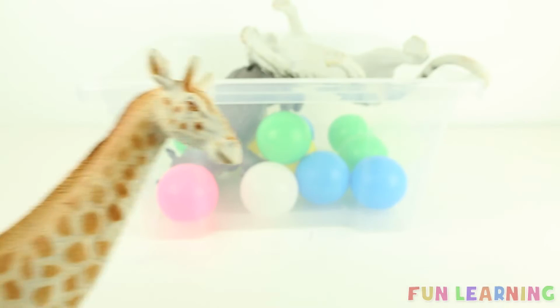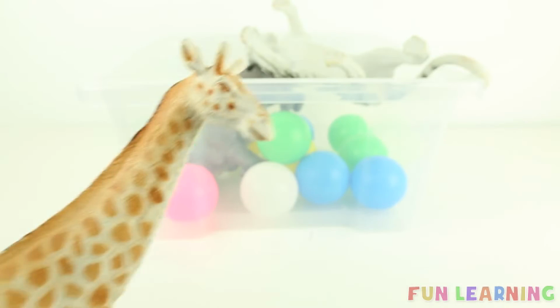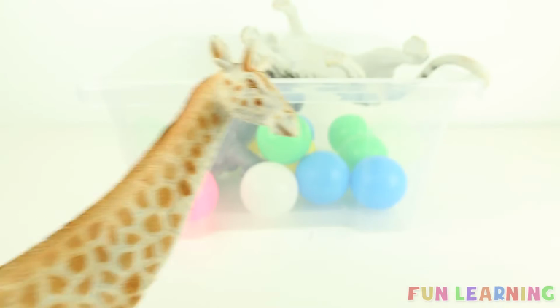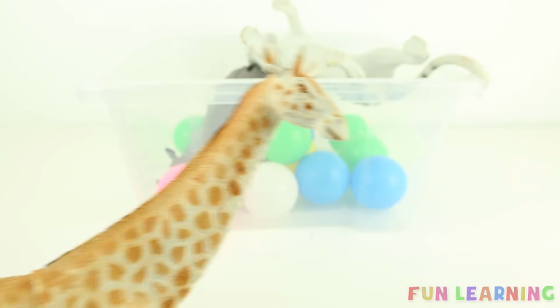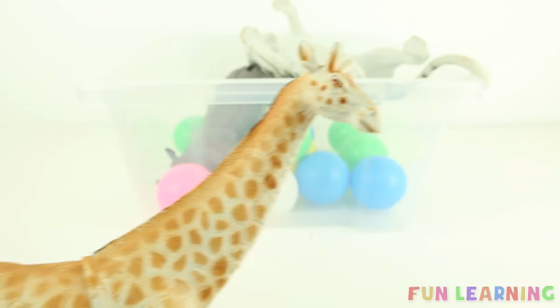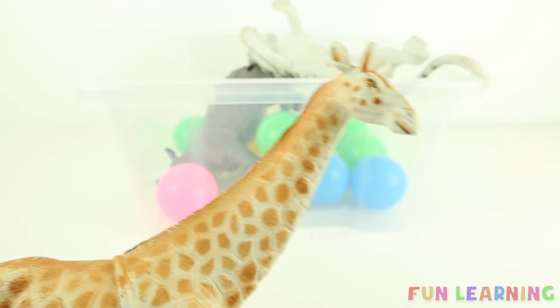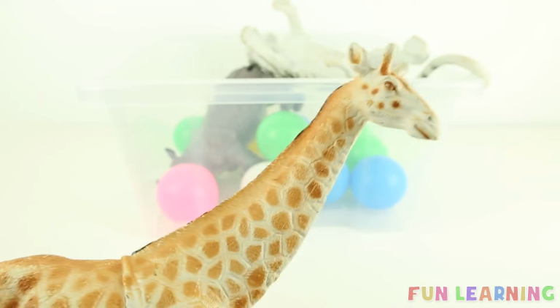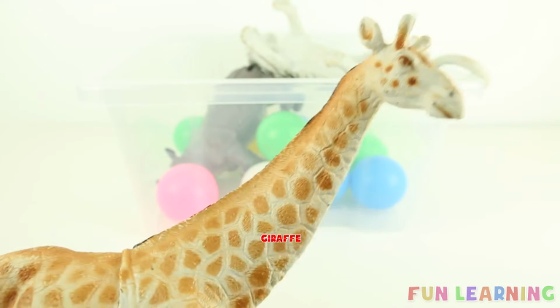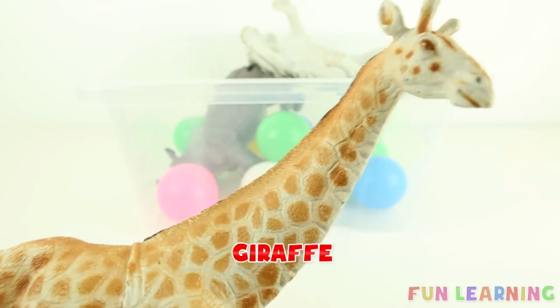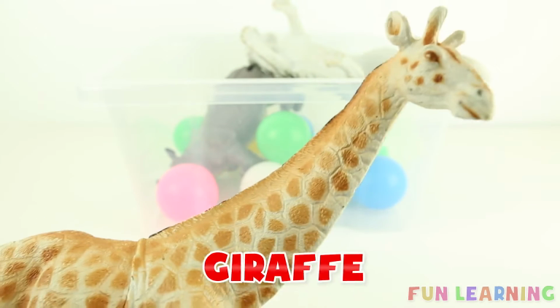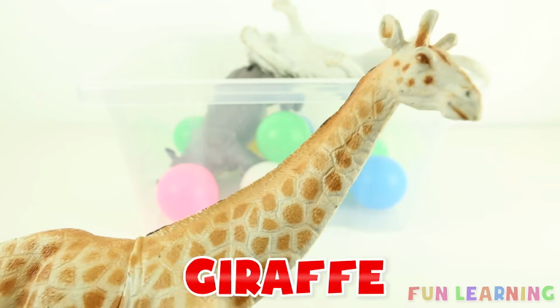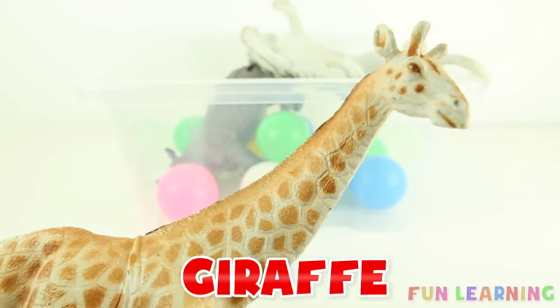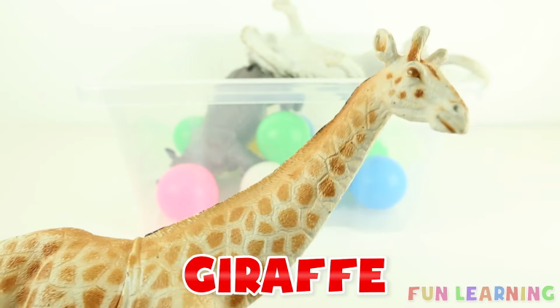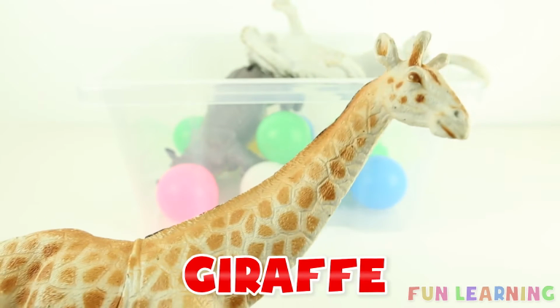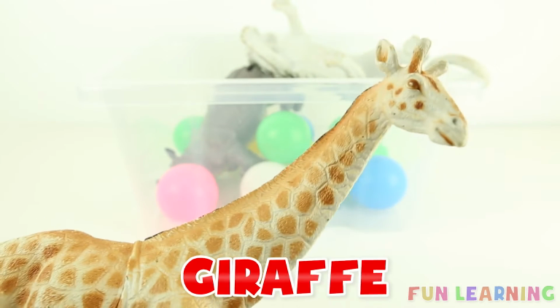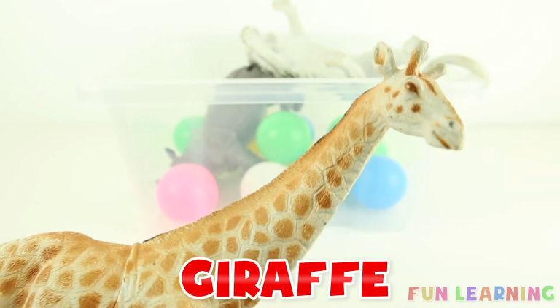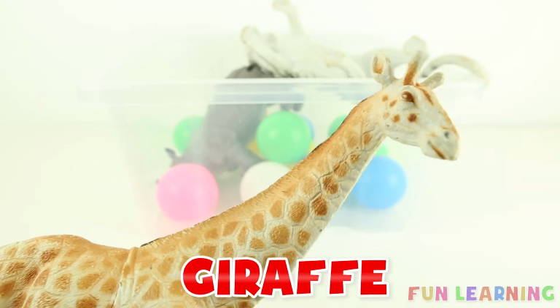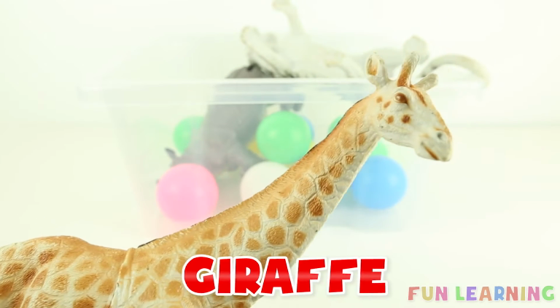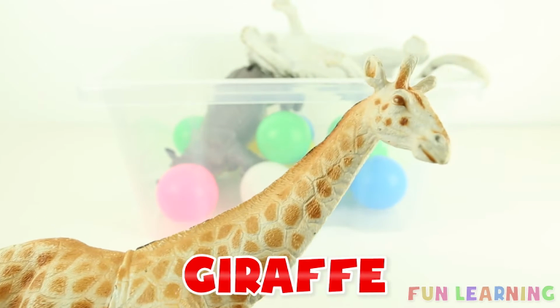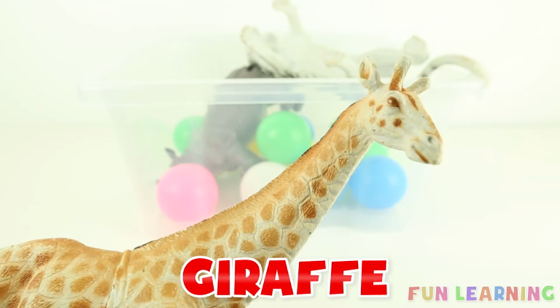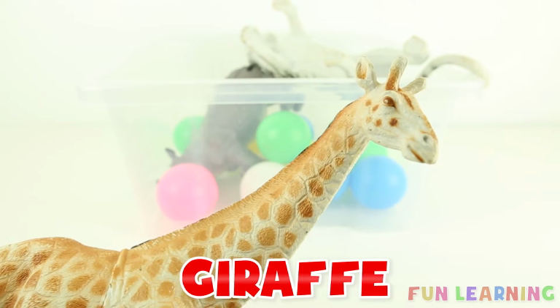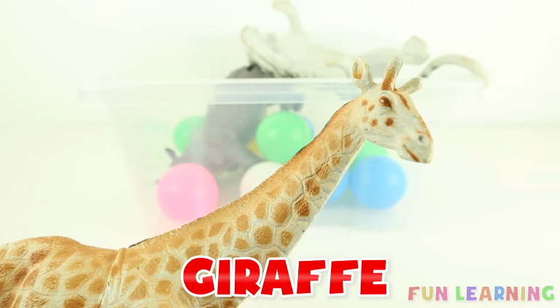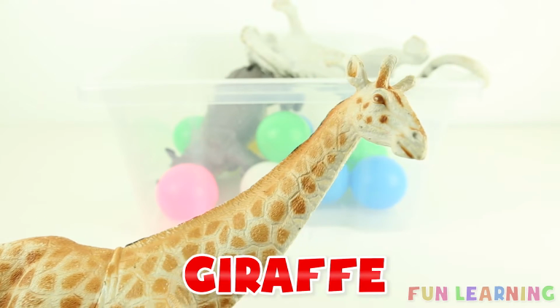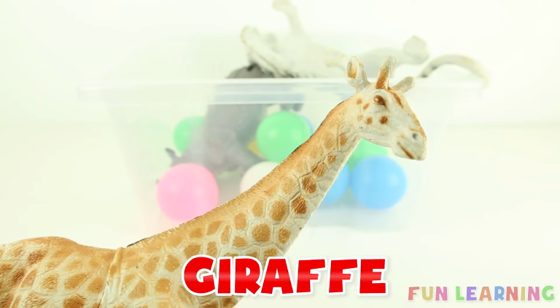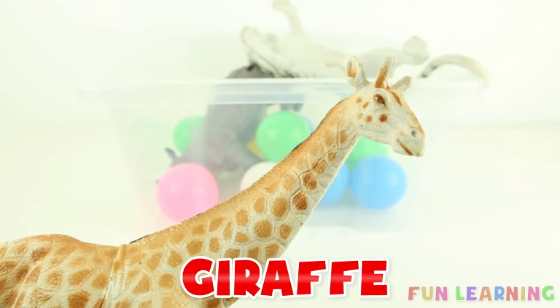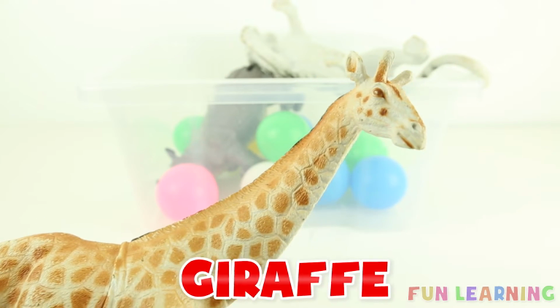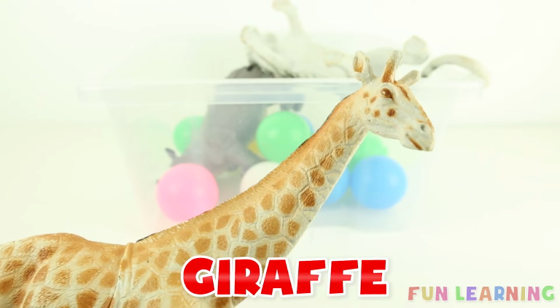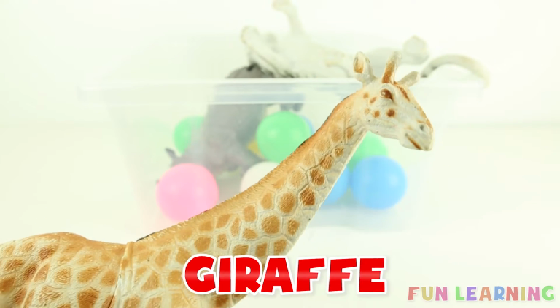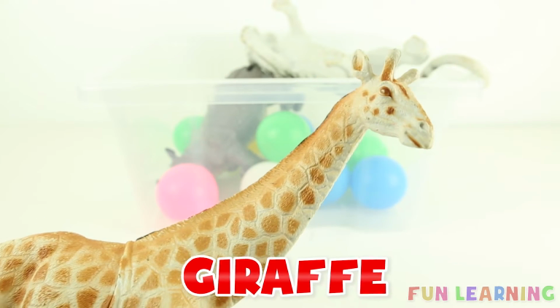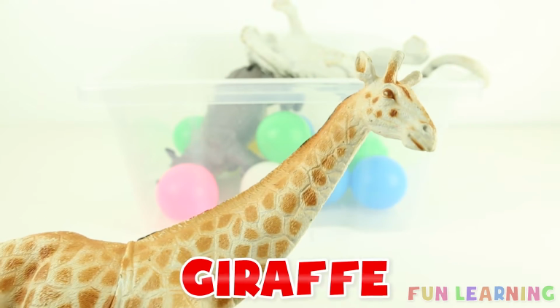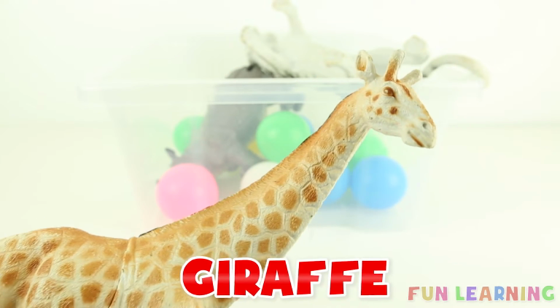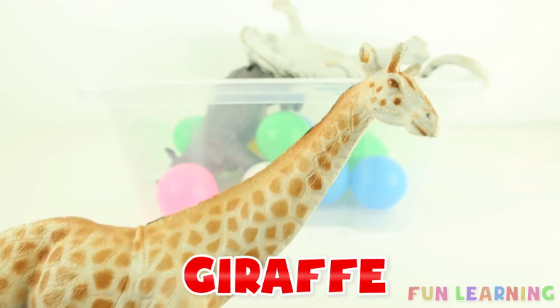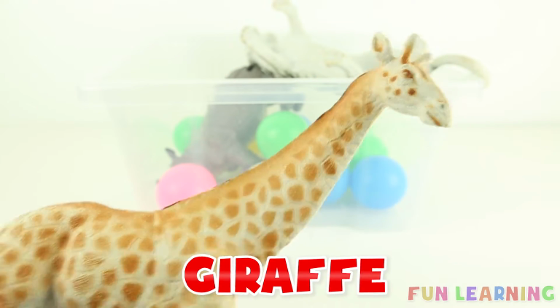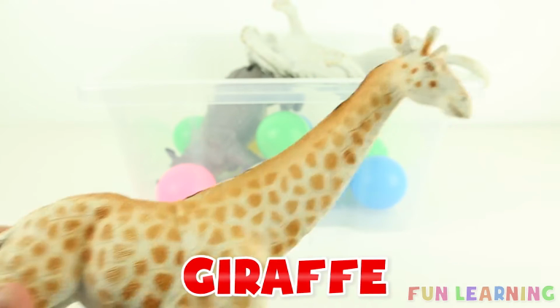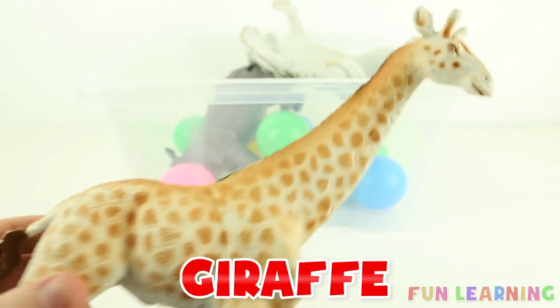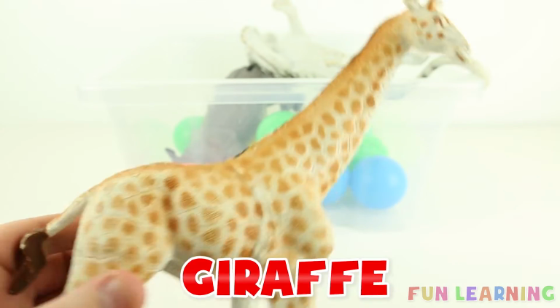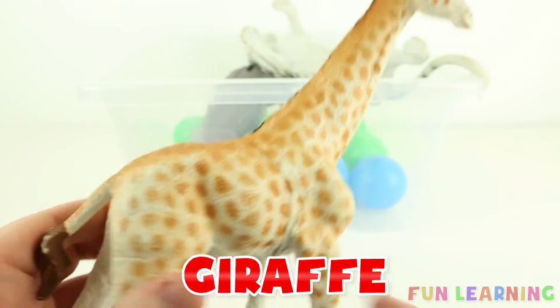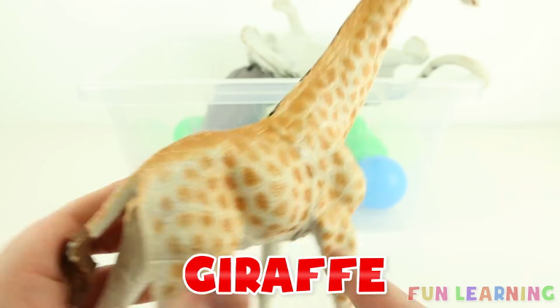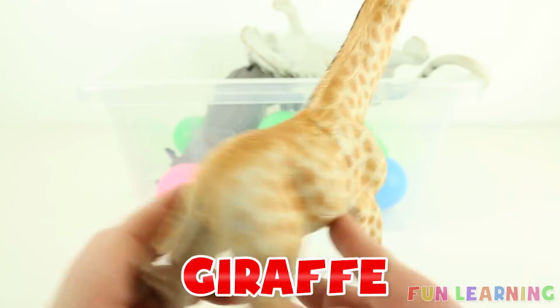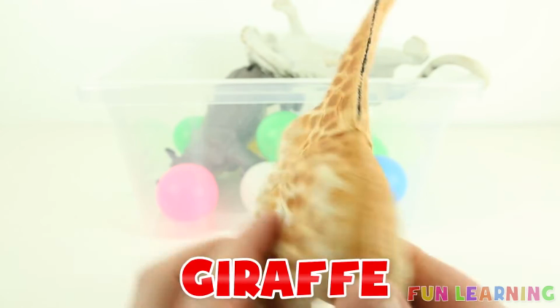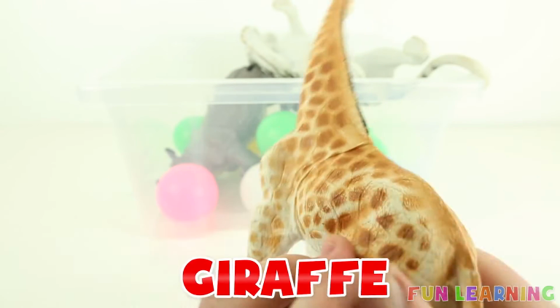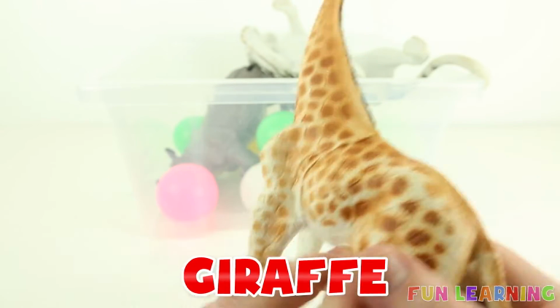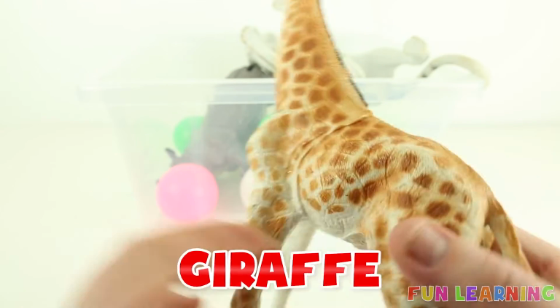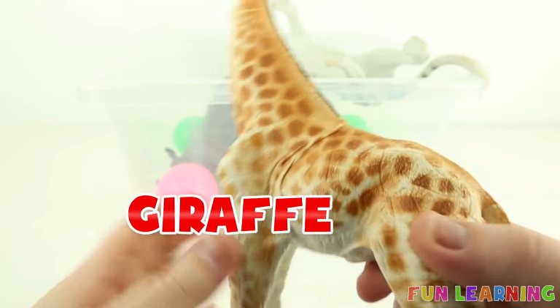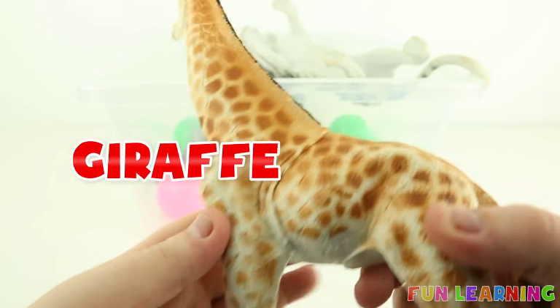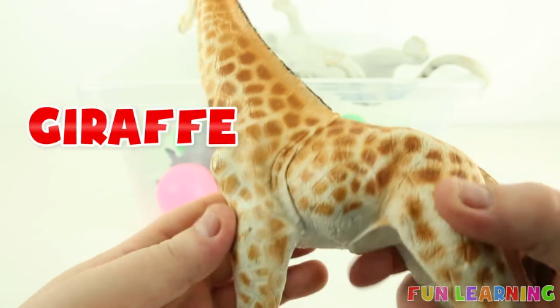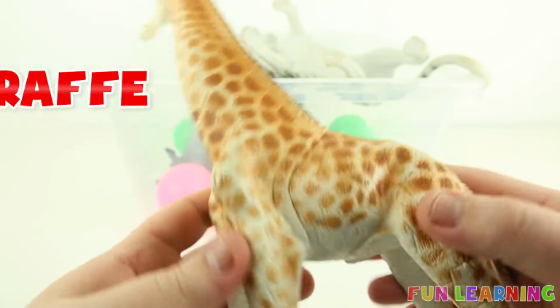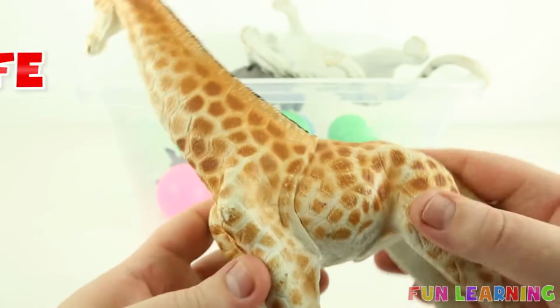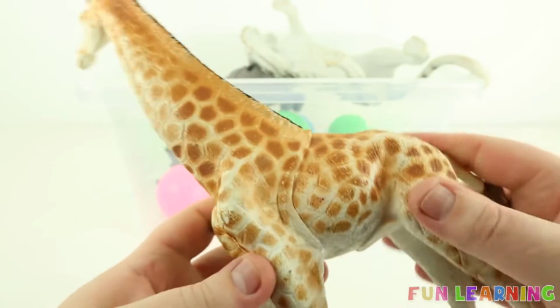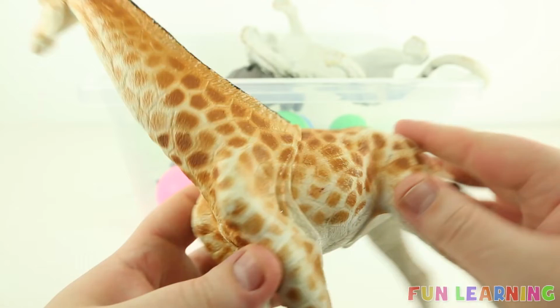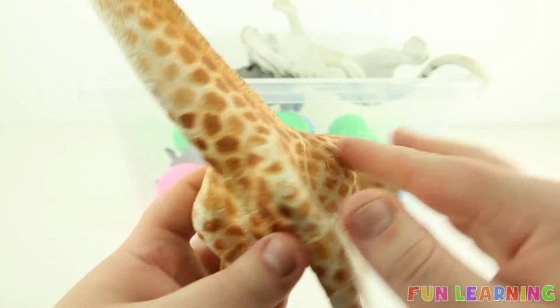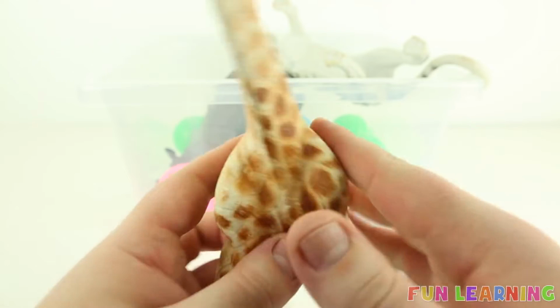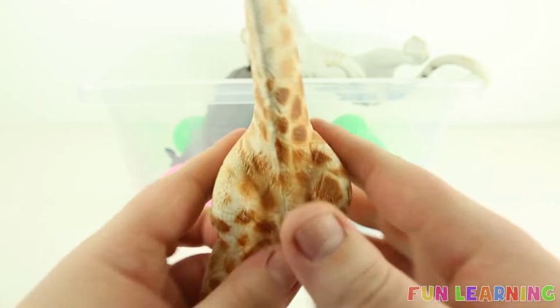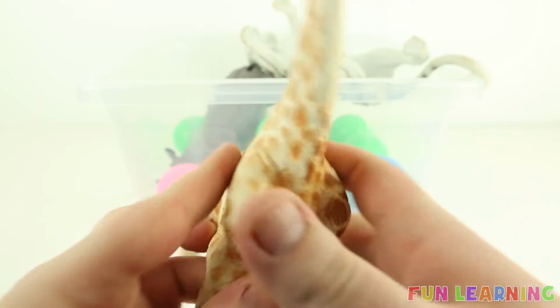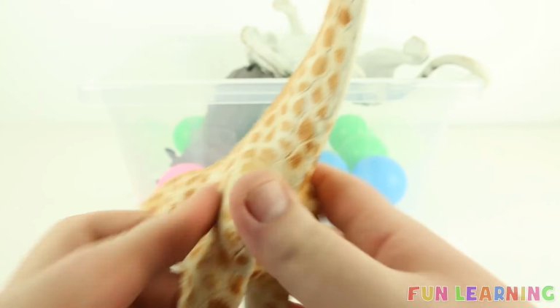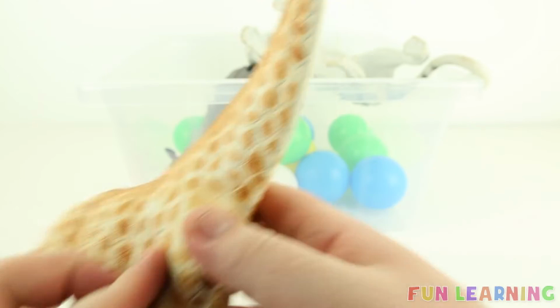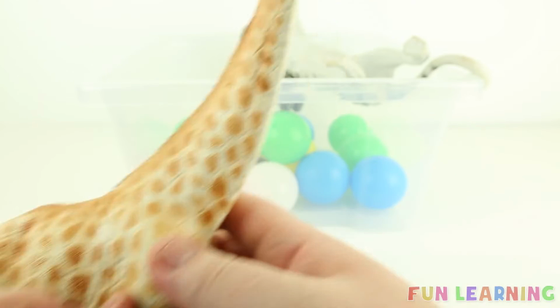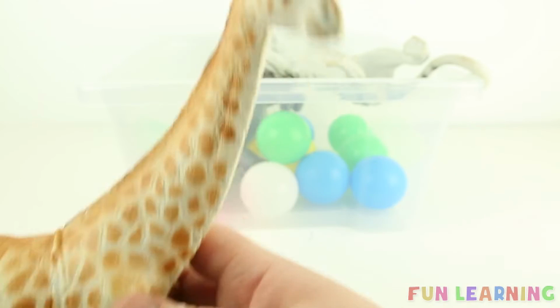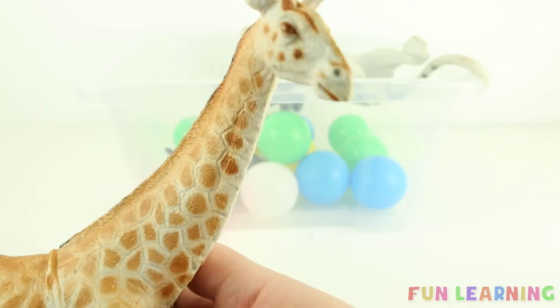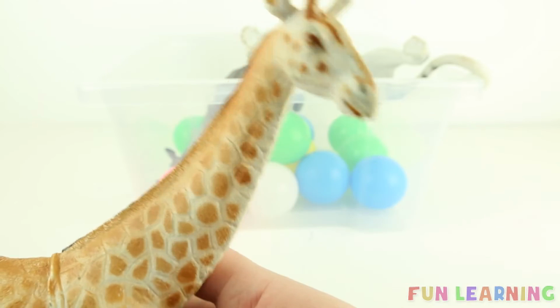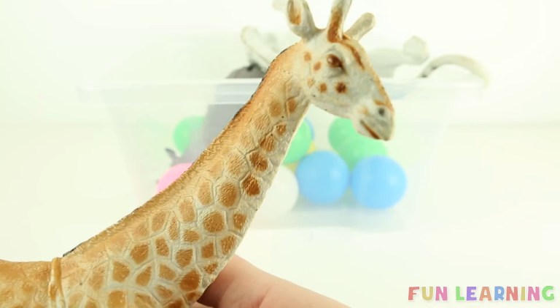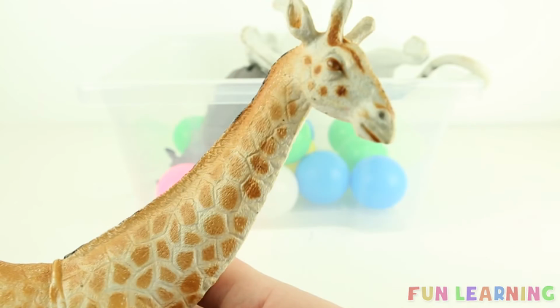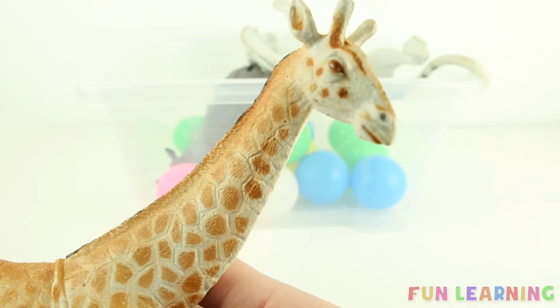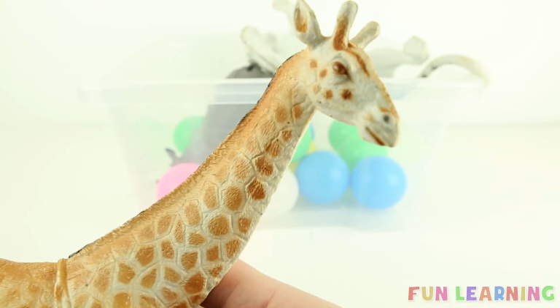It's a giraffe. And G is for giraffe. Say it with me: giraffe.